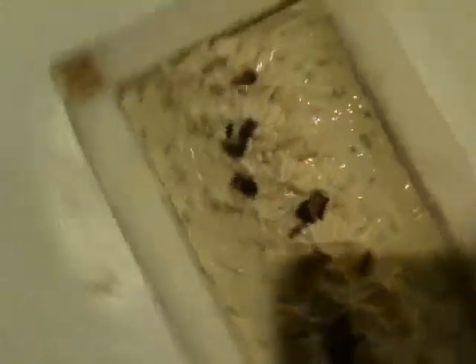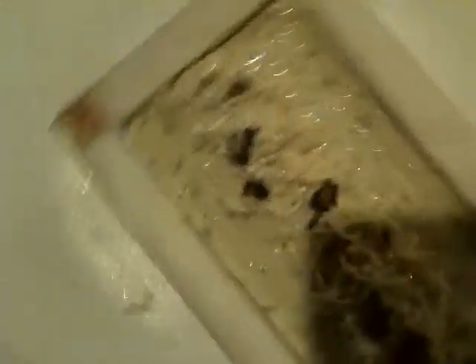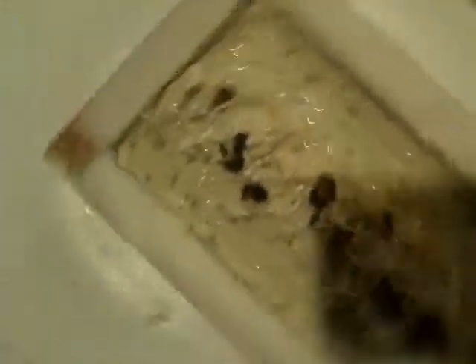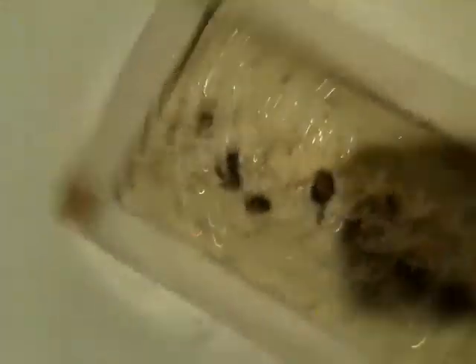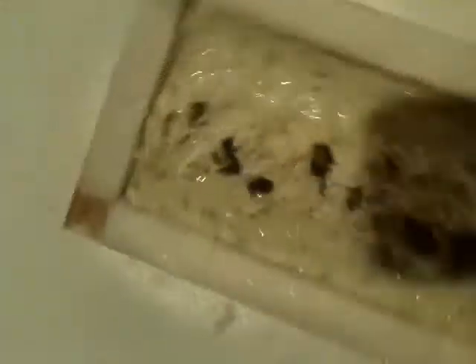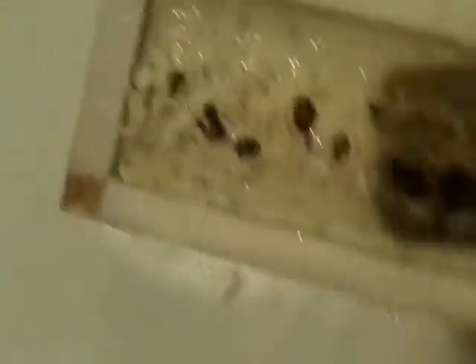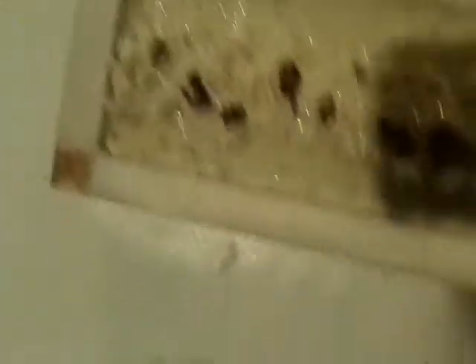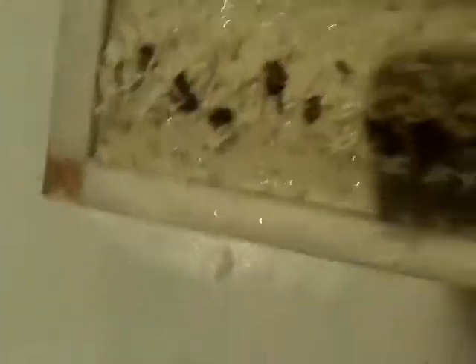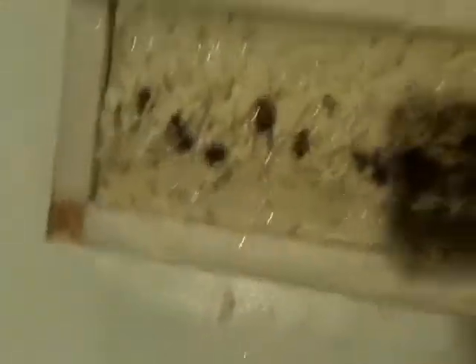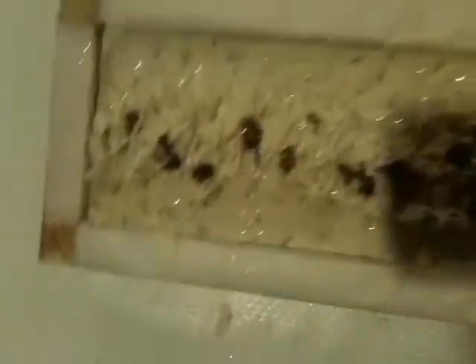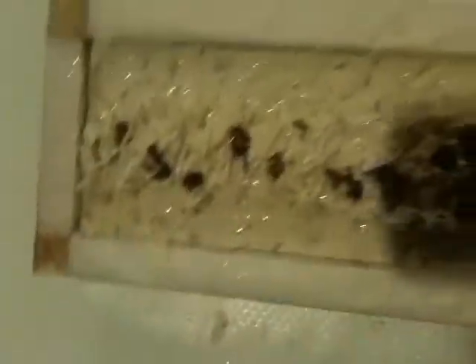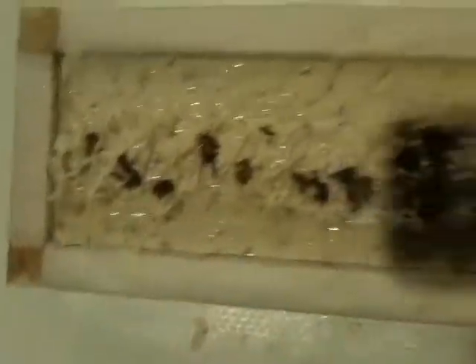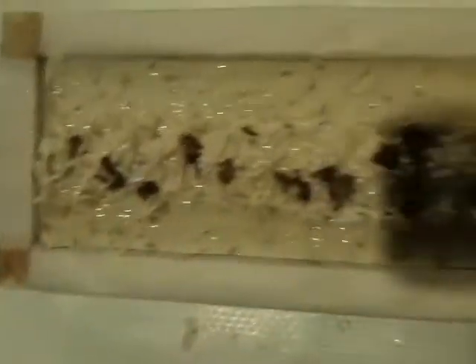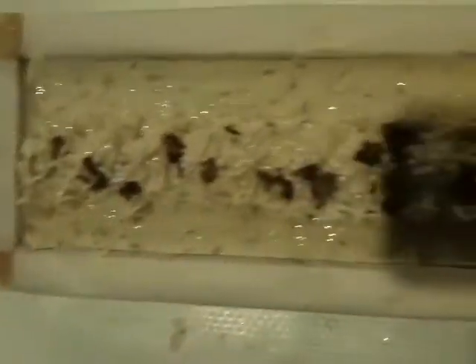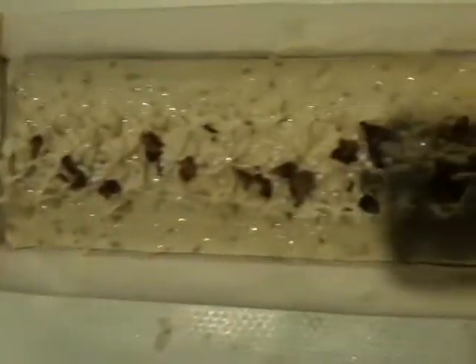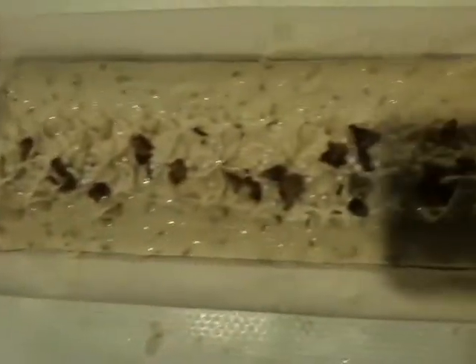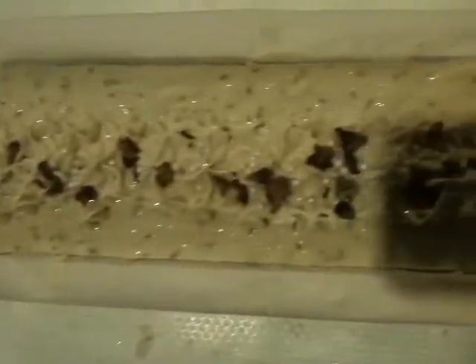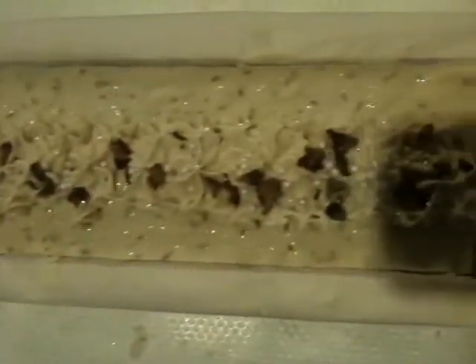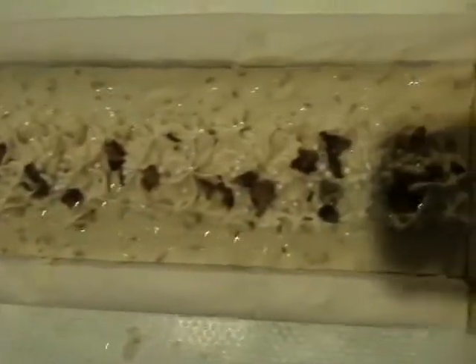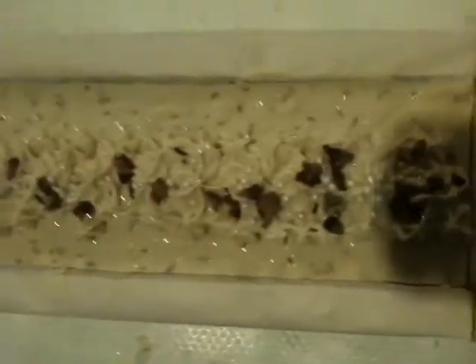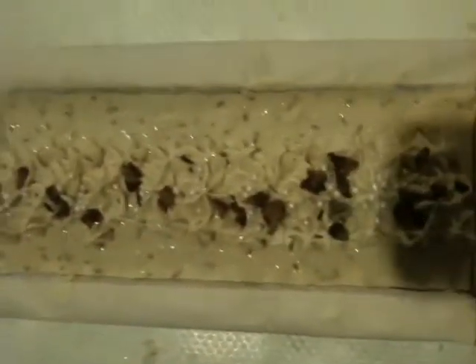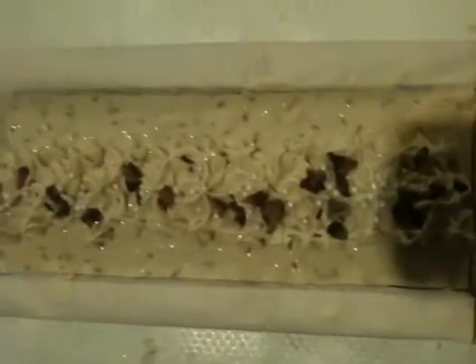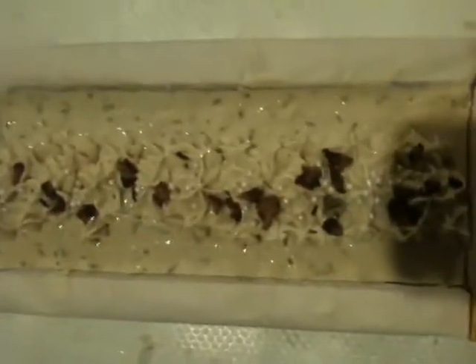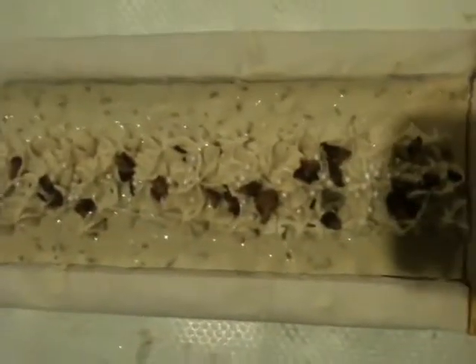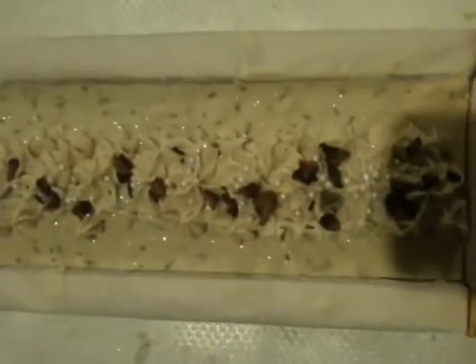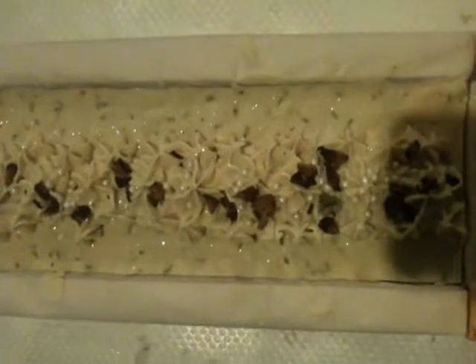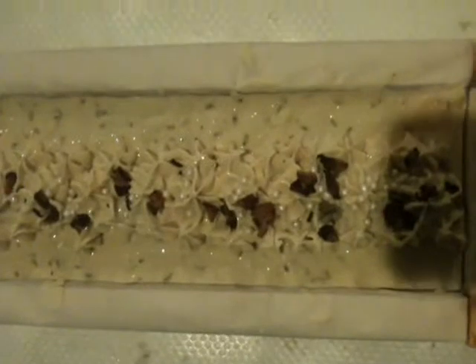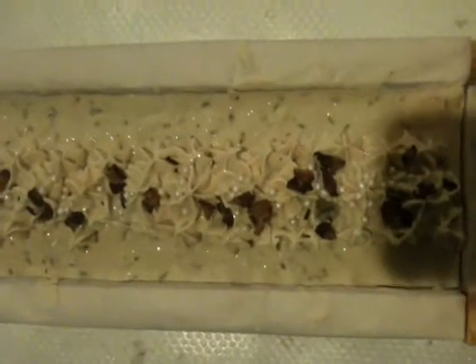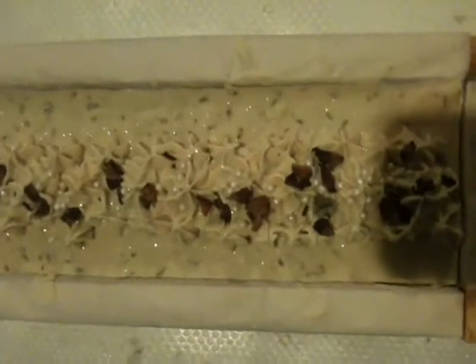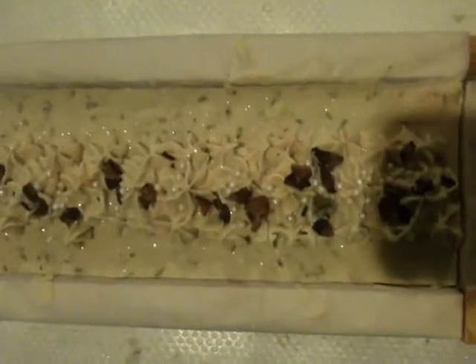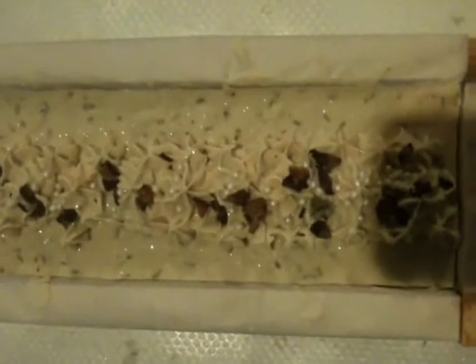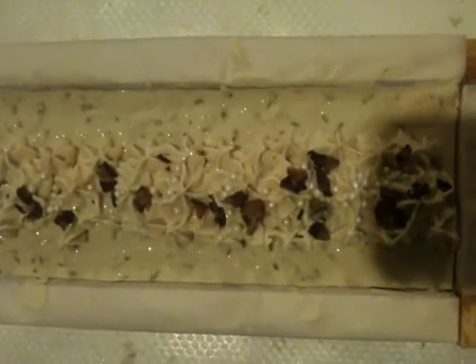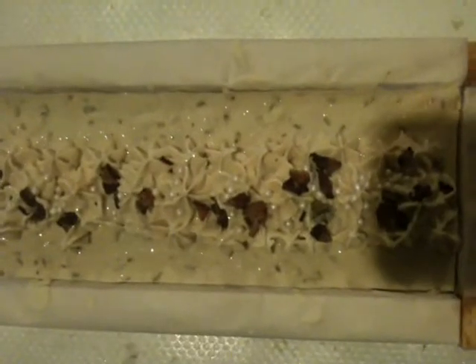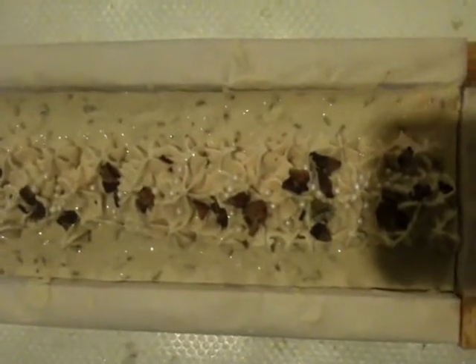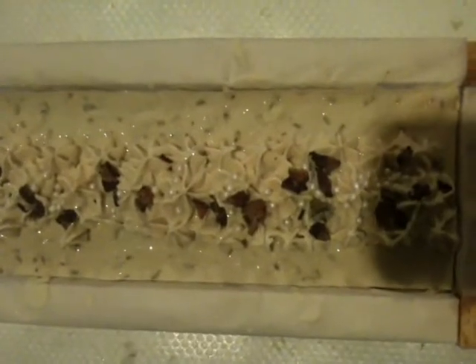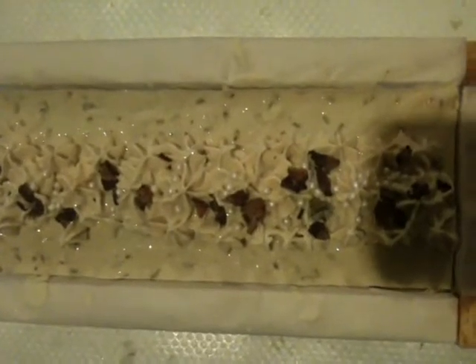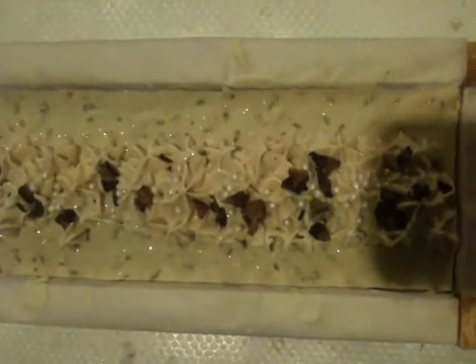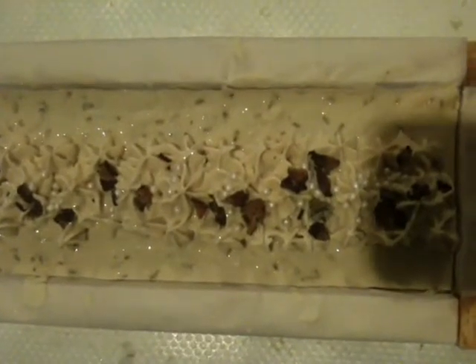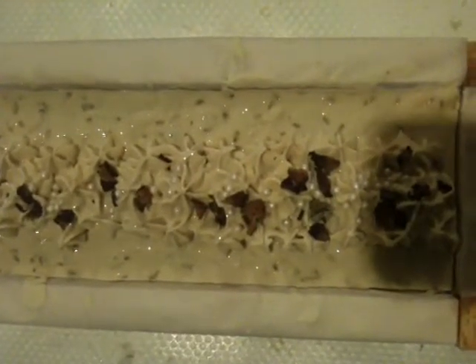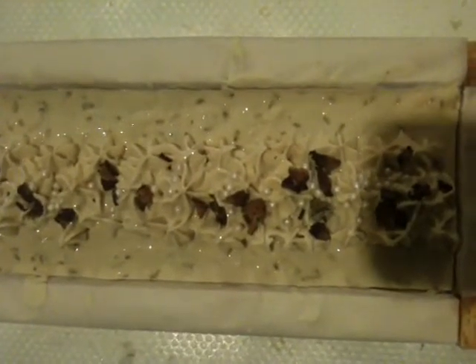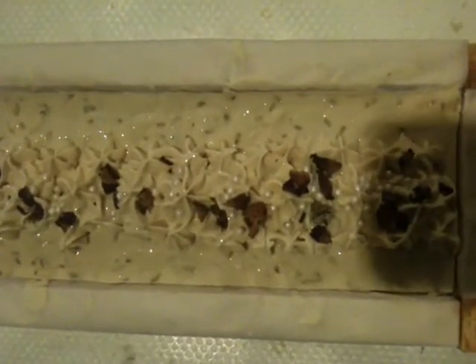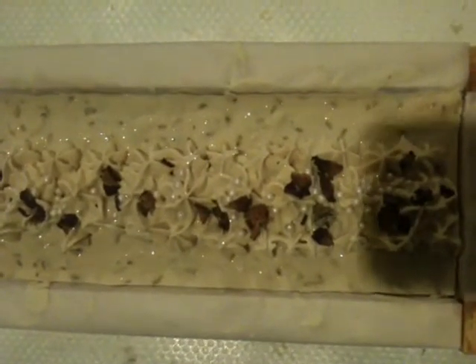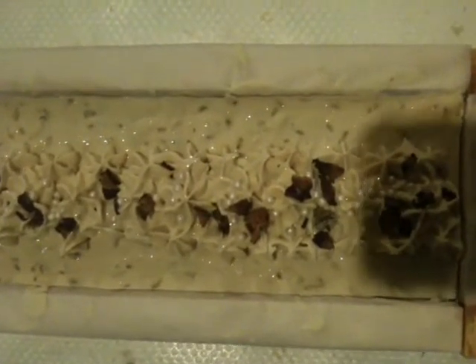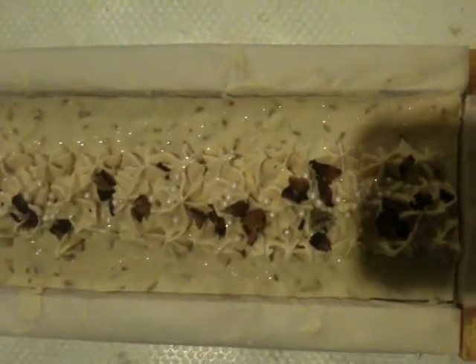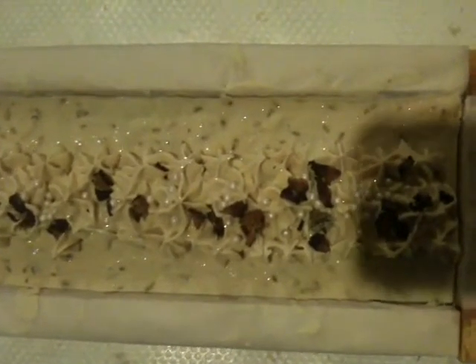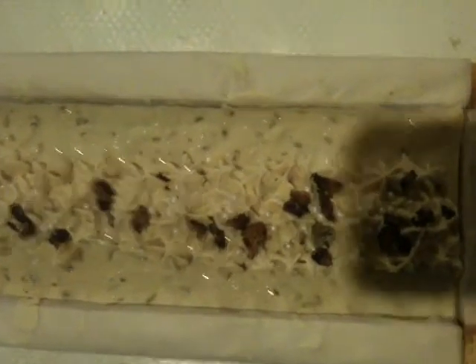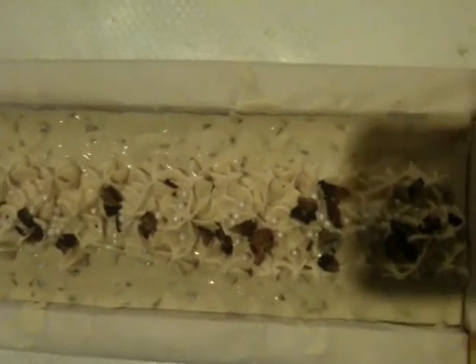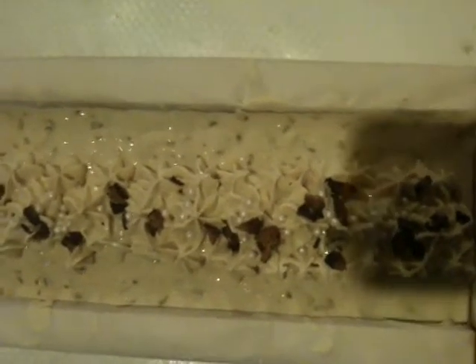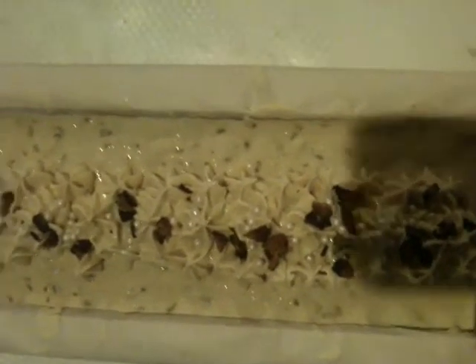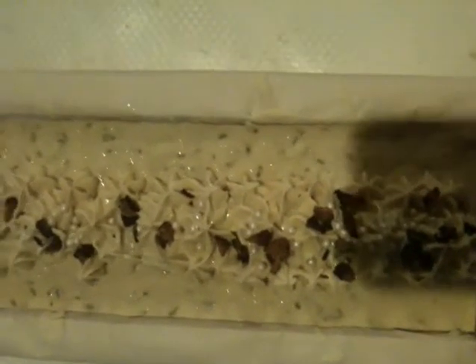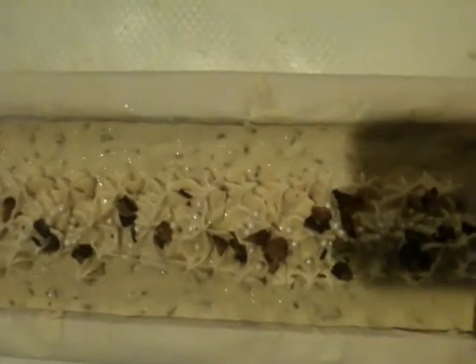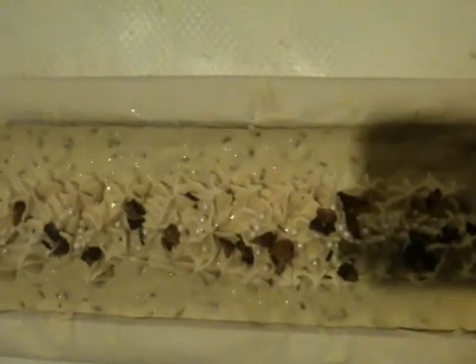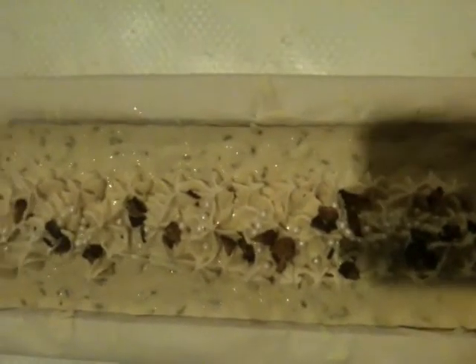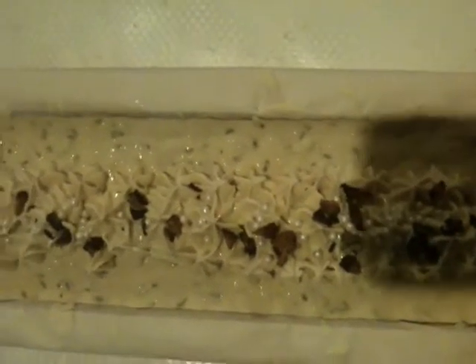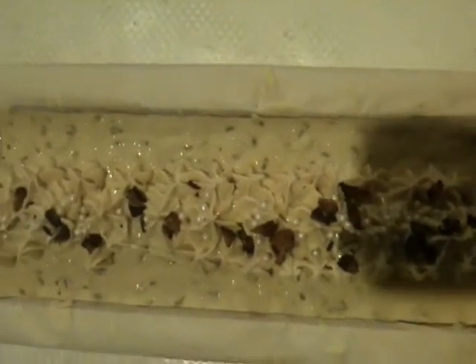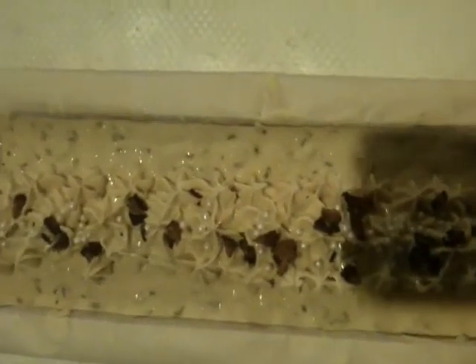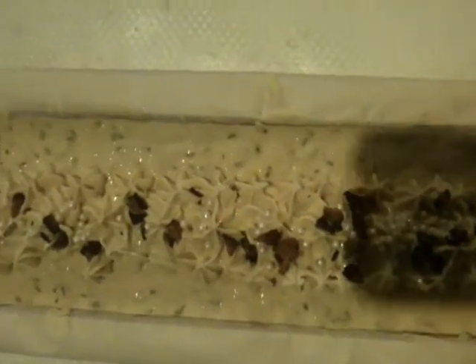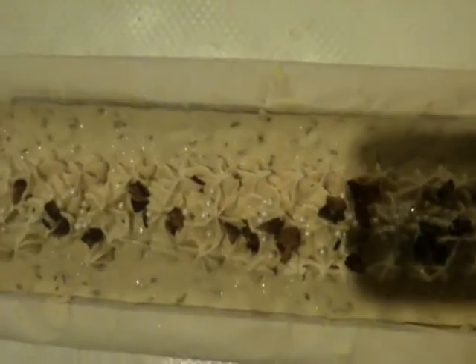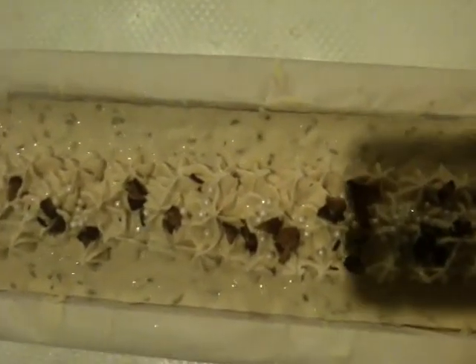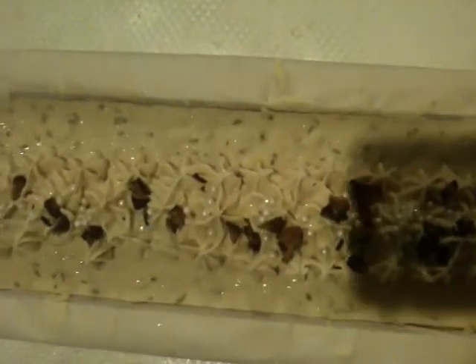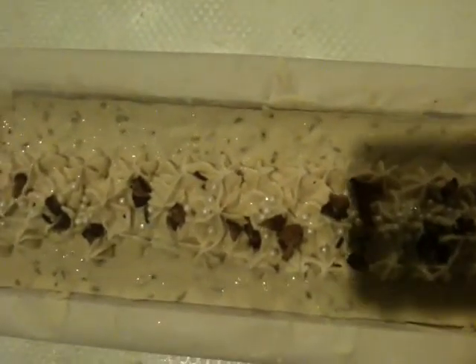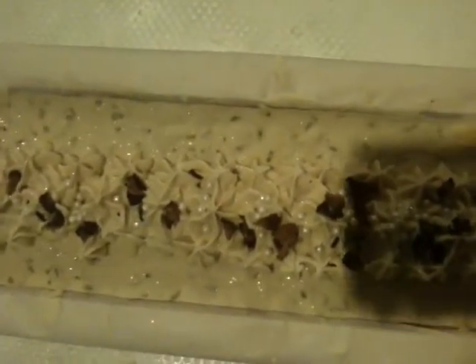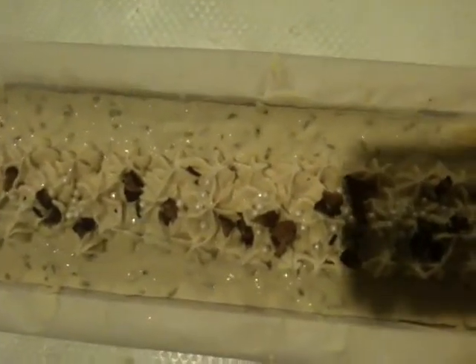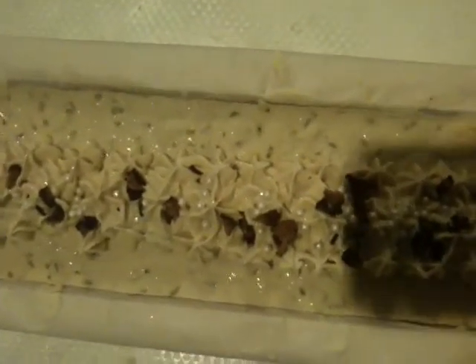Okay guys, so I'm going to unmold it and my son is going to help me — he's going to film it while I cut it. So I'll be back in a minute, guys. Thanks.